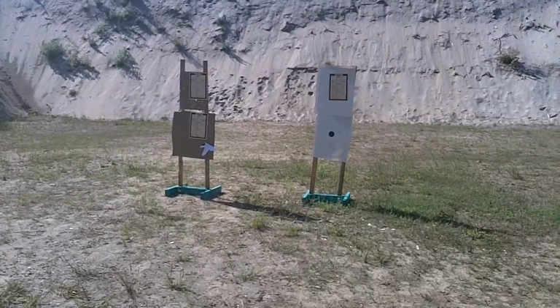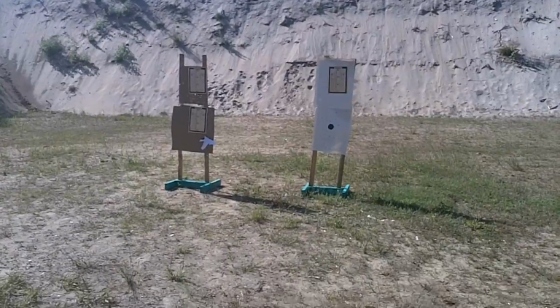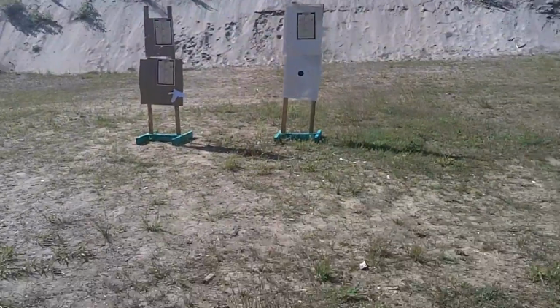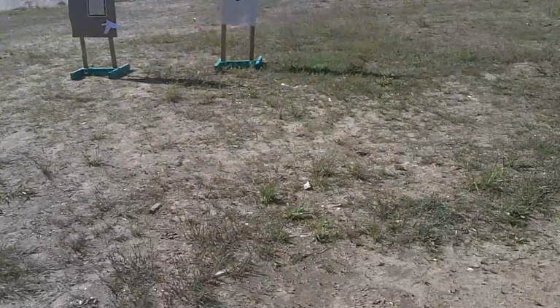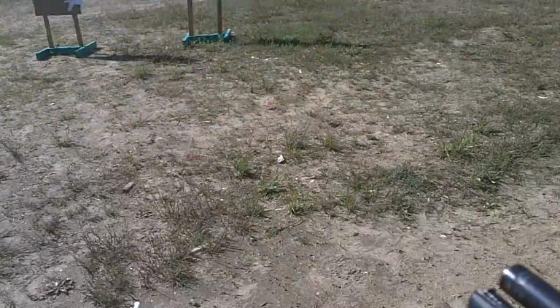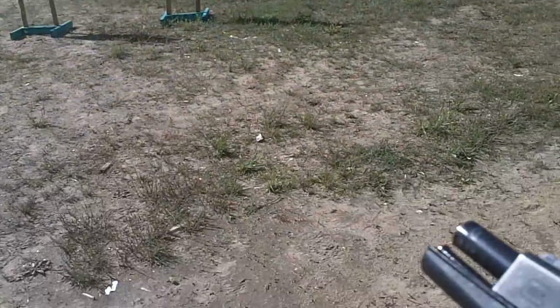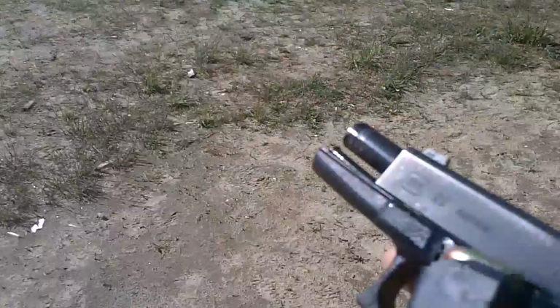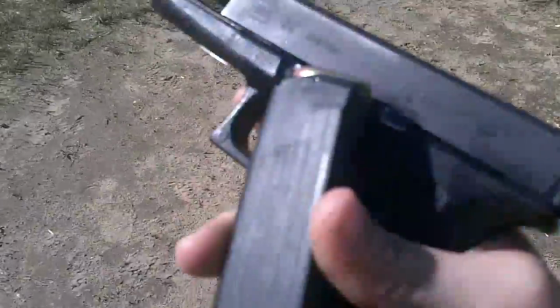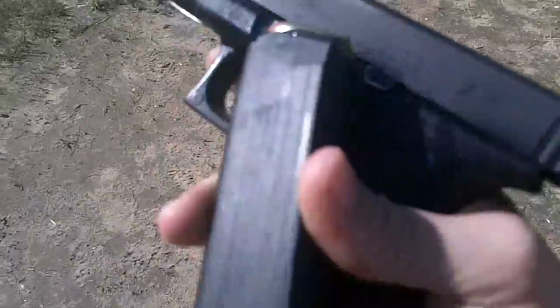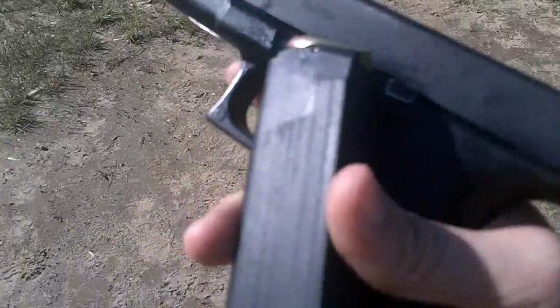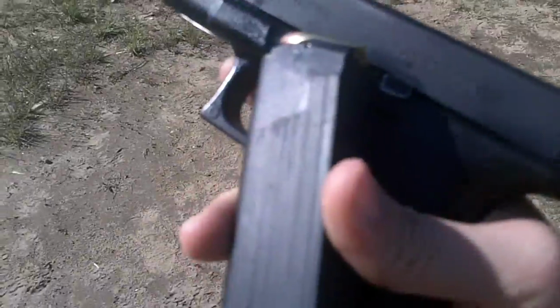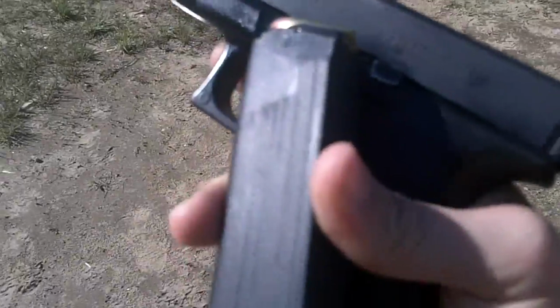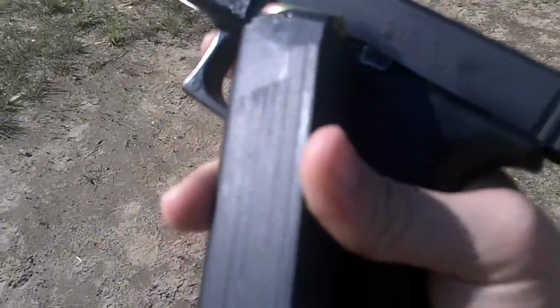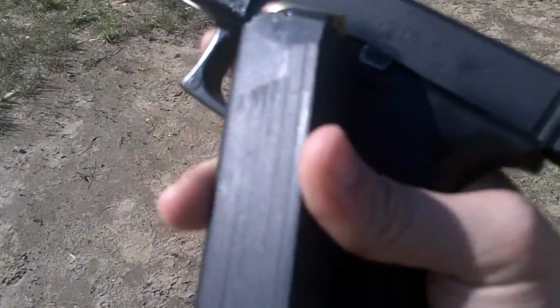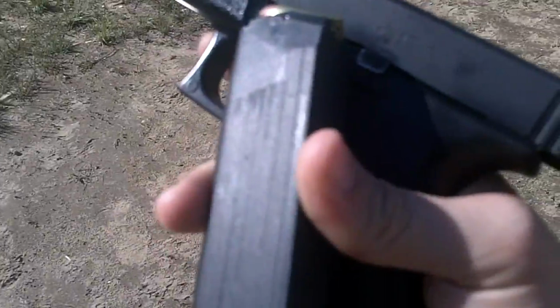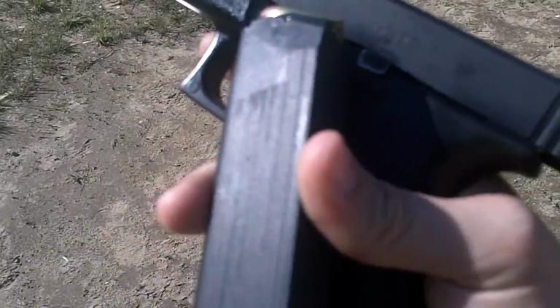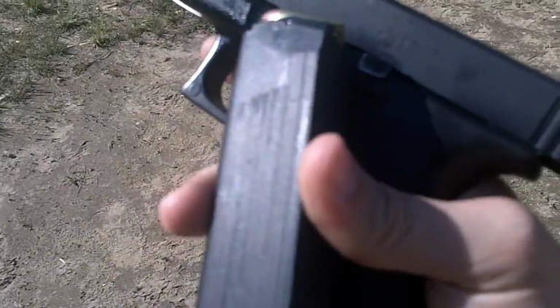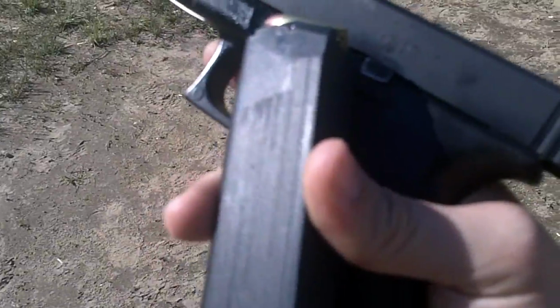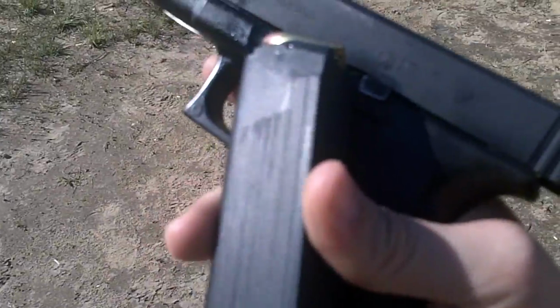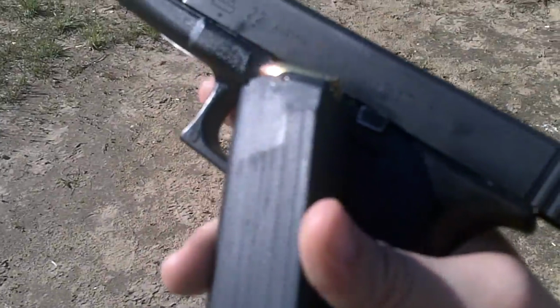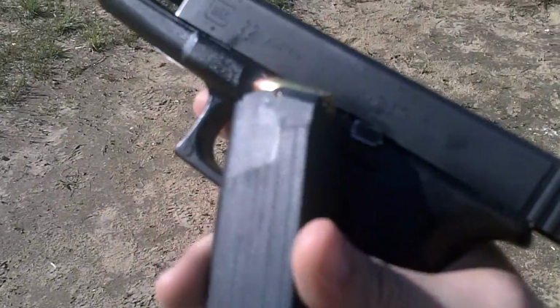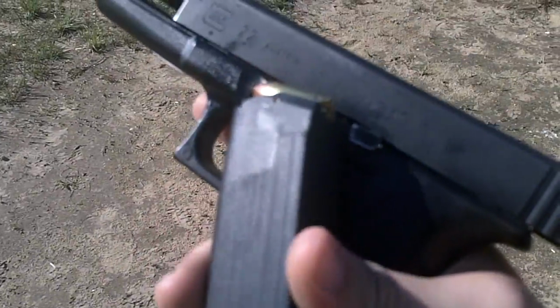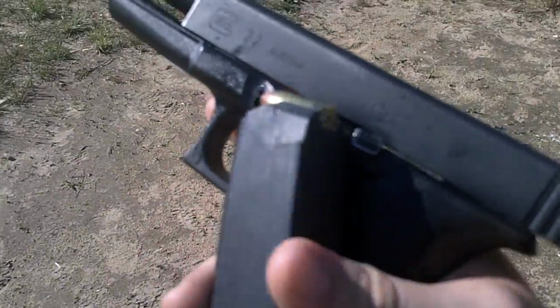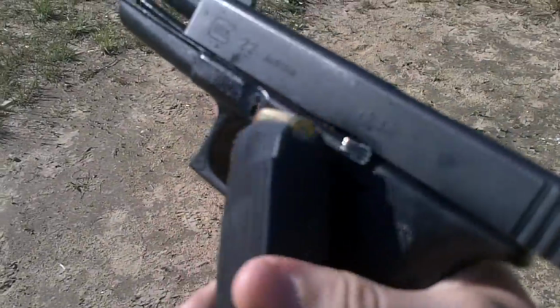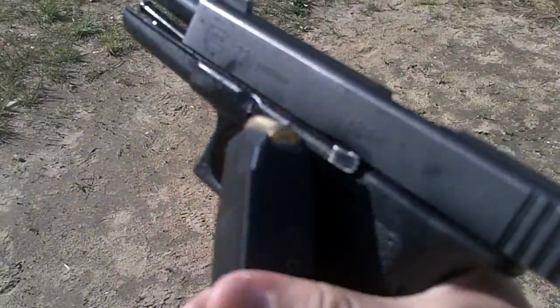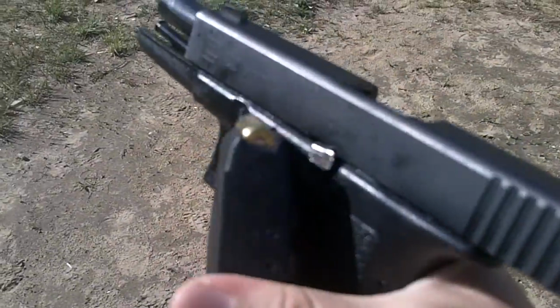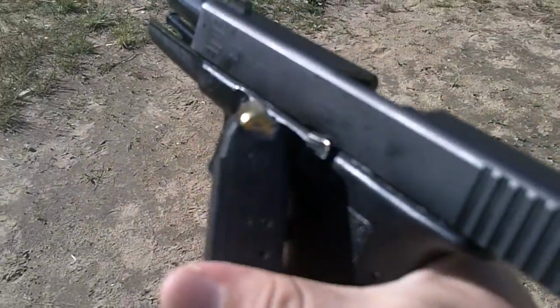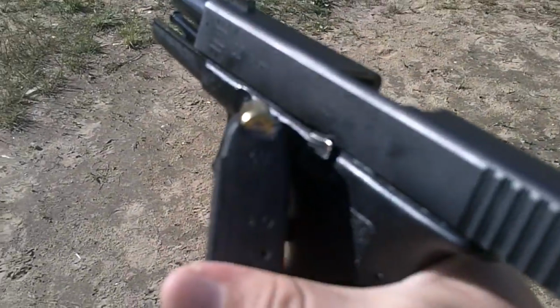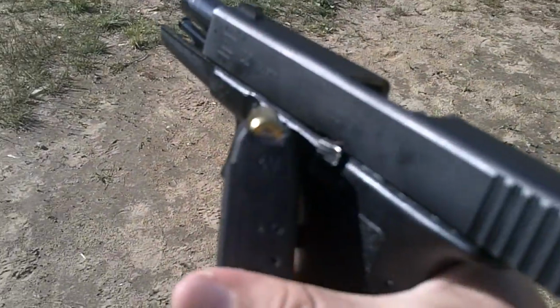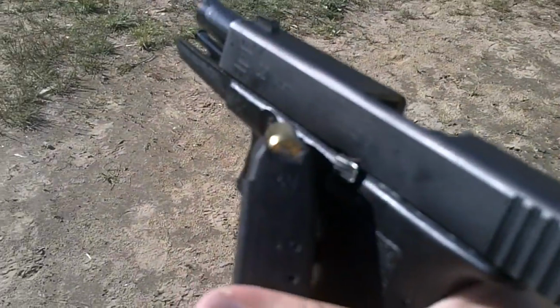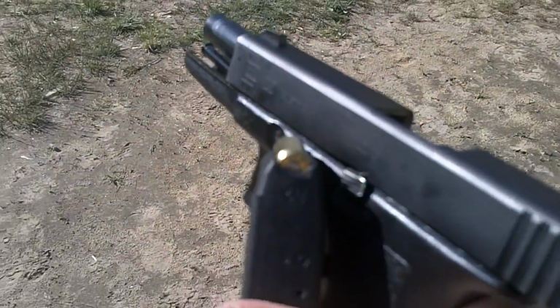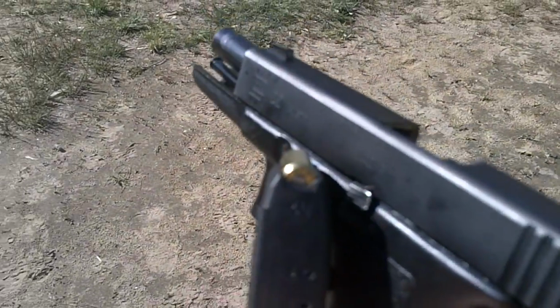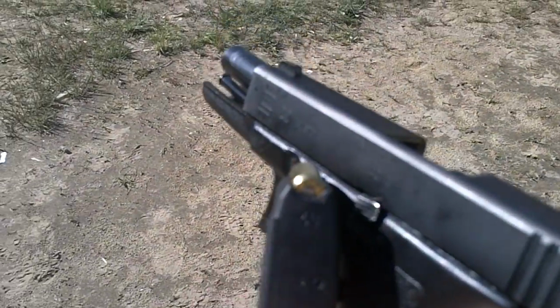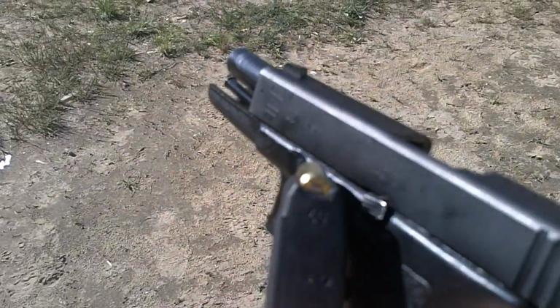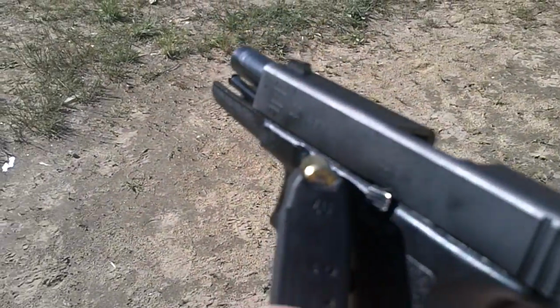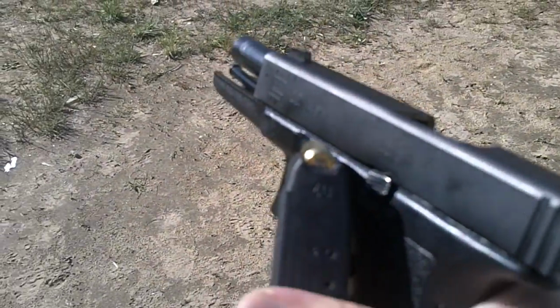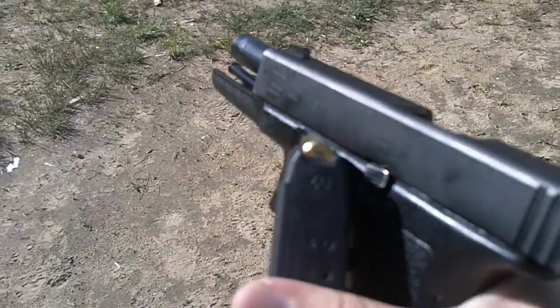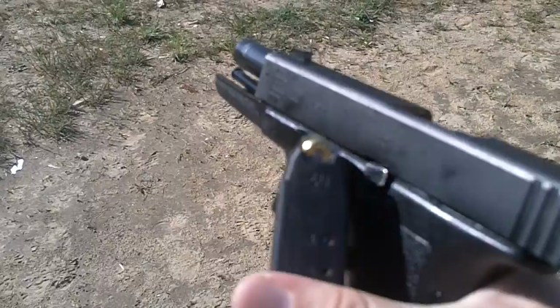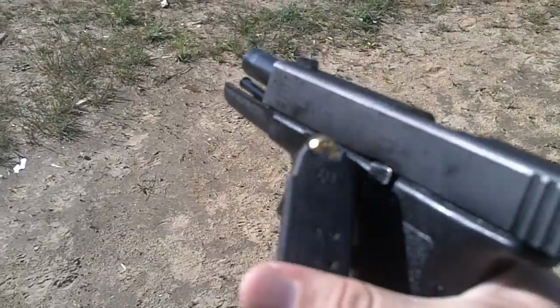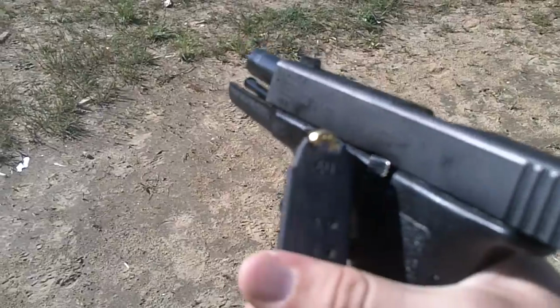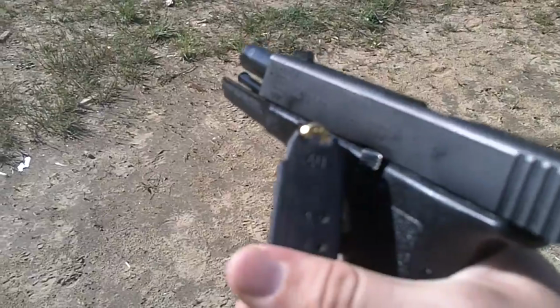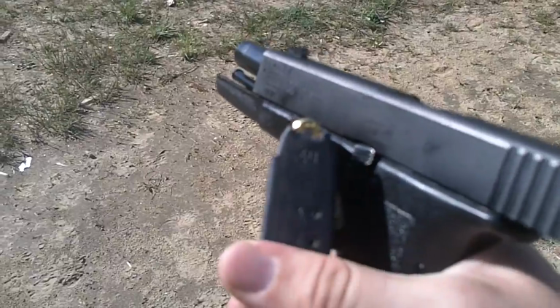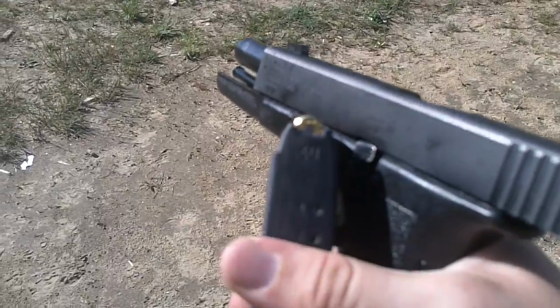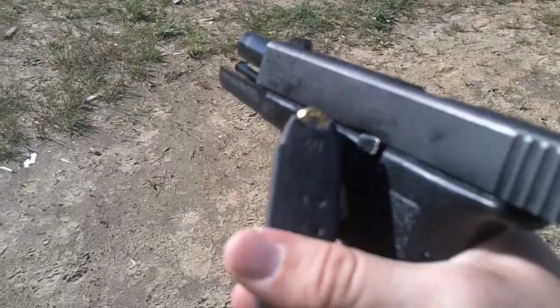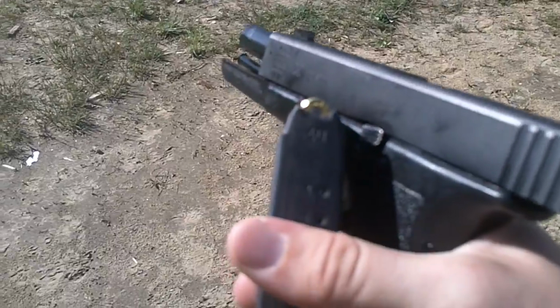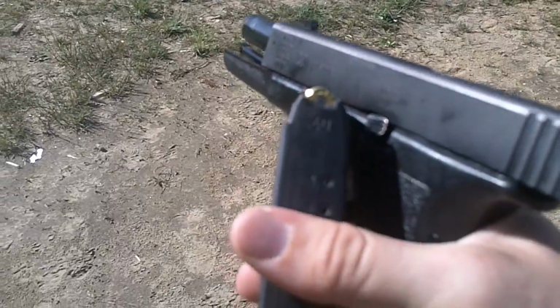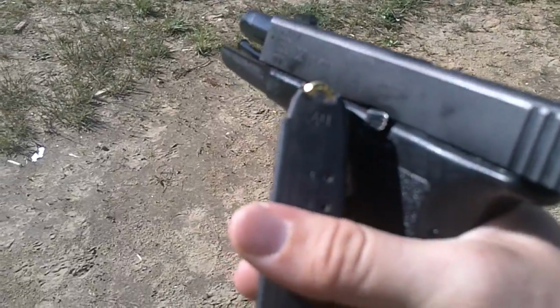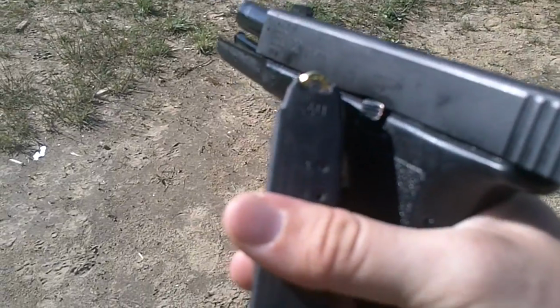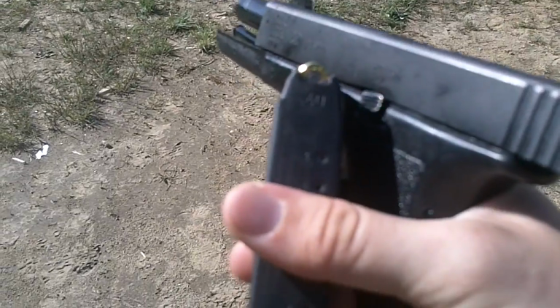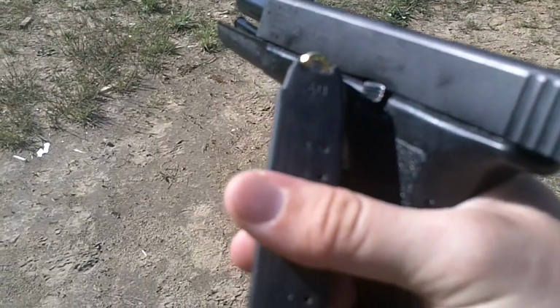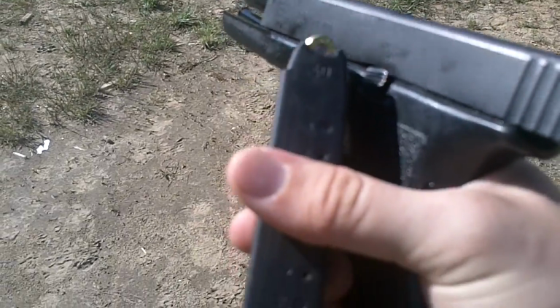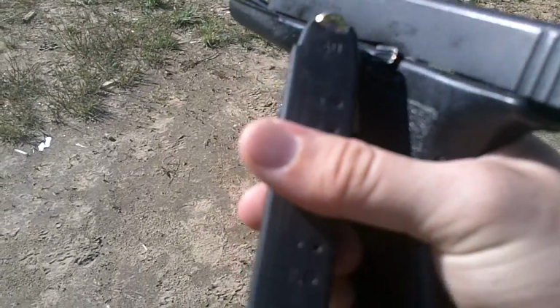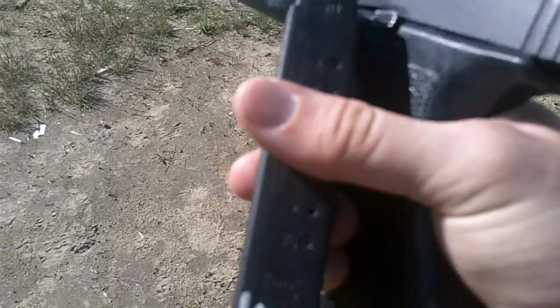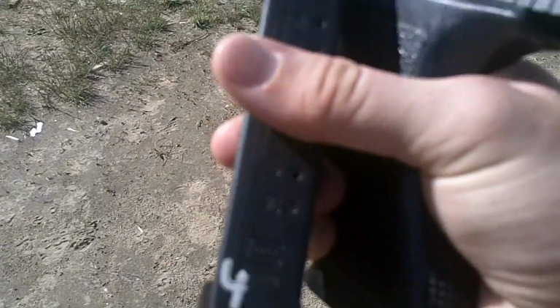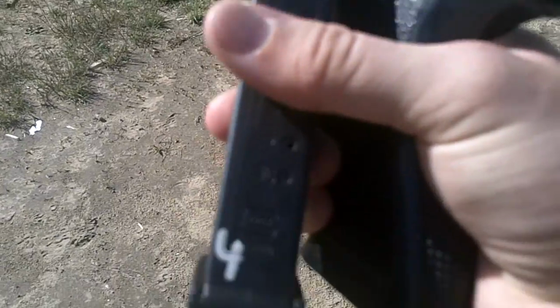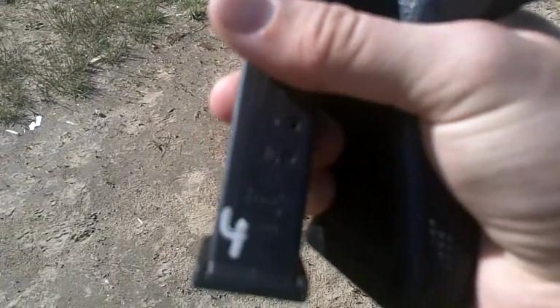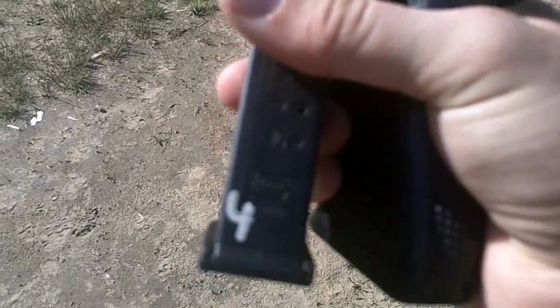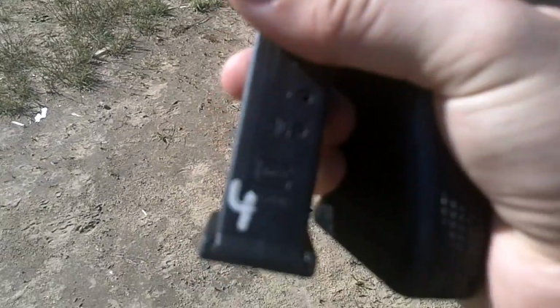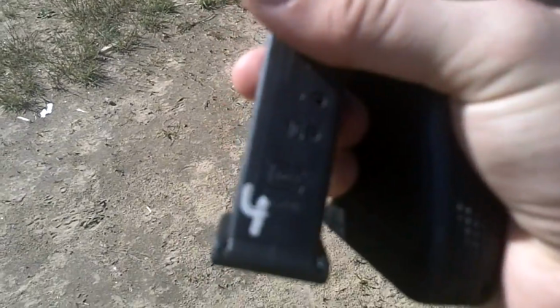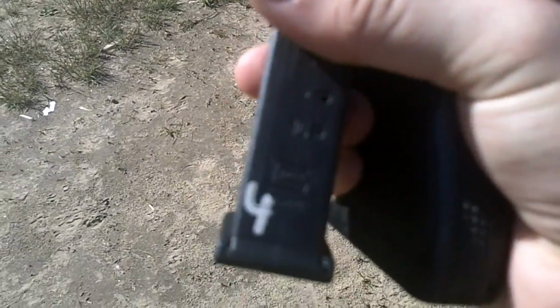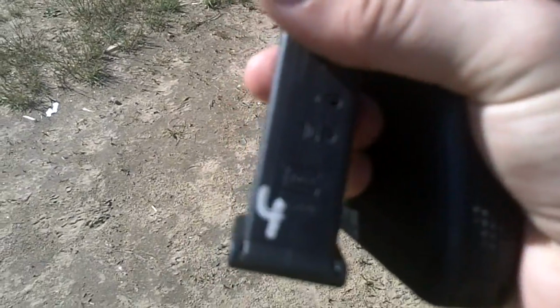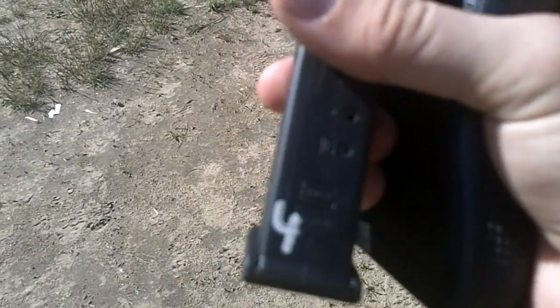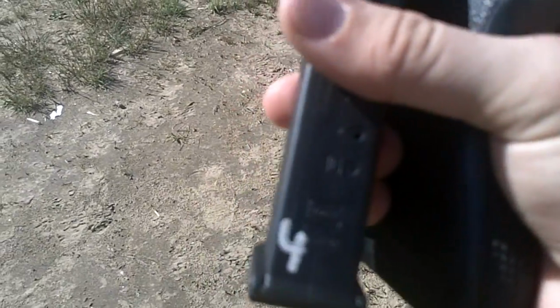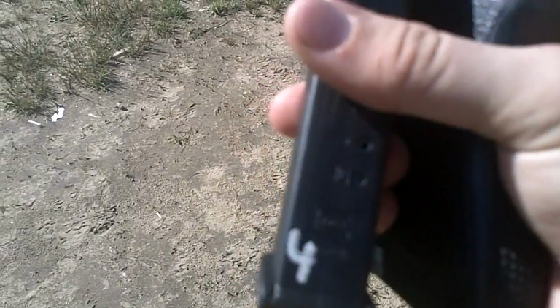Alright, so I'm doing a bit of an experiment today. In this magazine here, I have a mix of Federal, Winchester and Blazer ammunition.